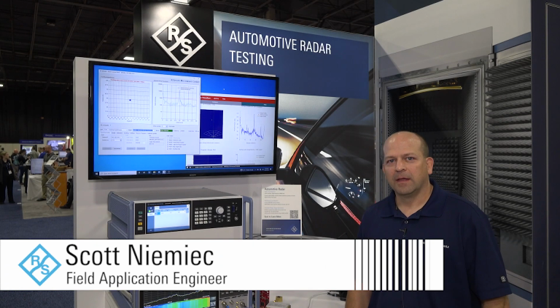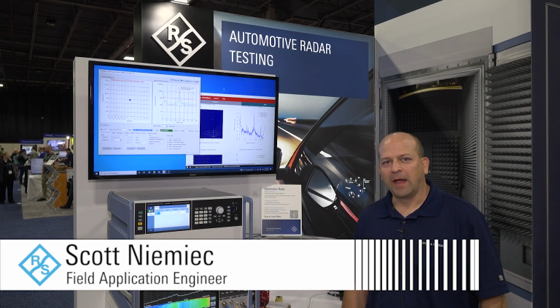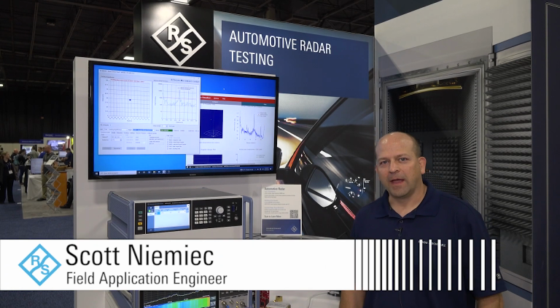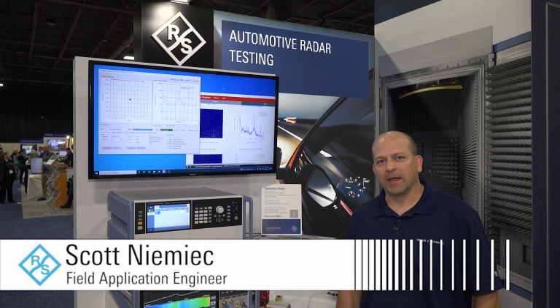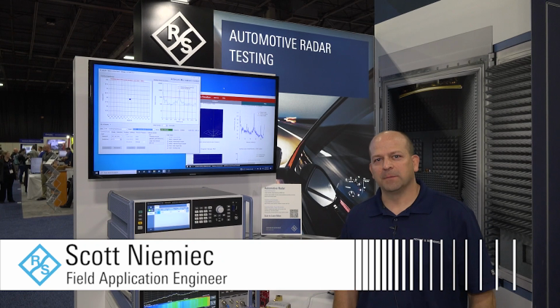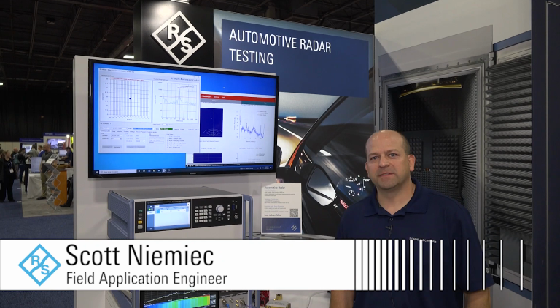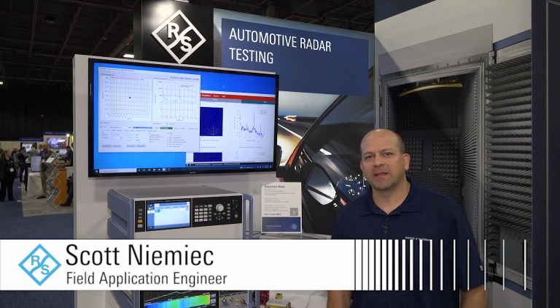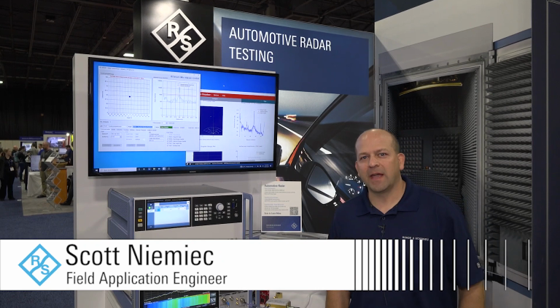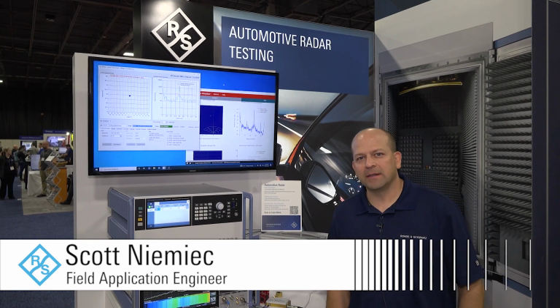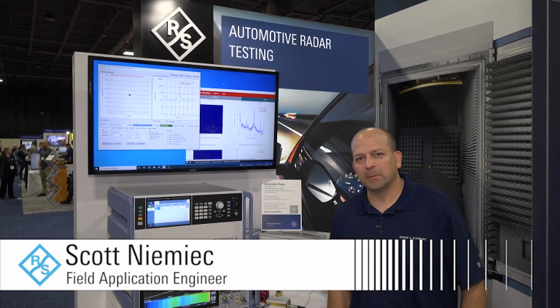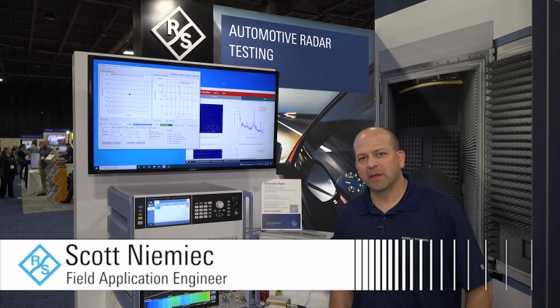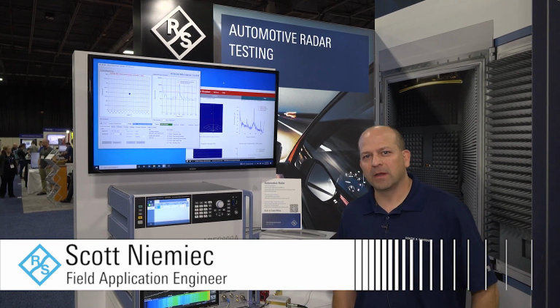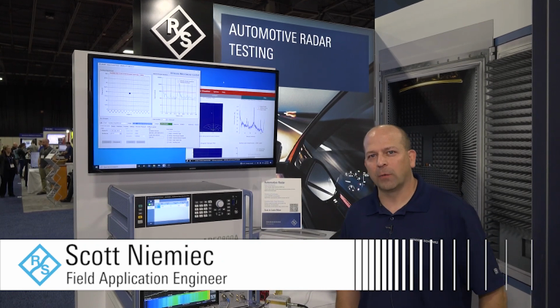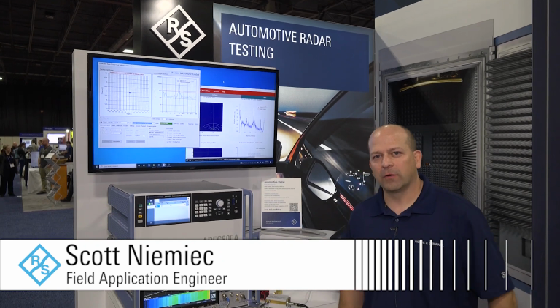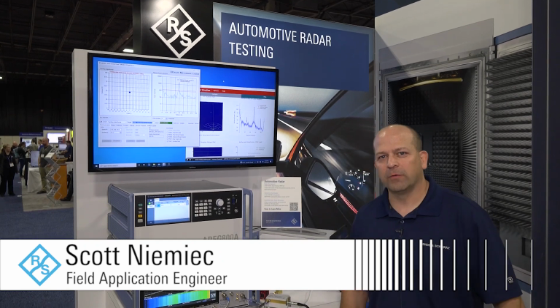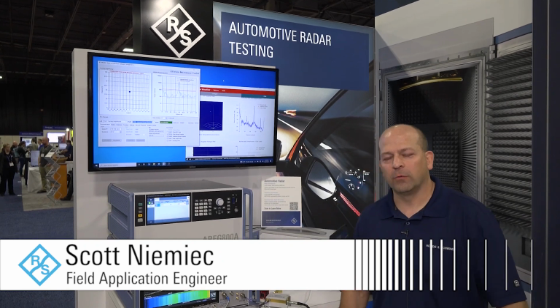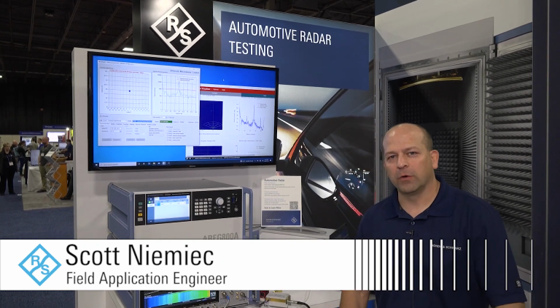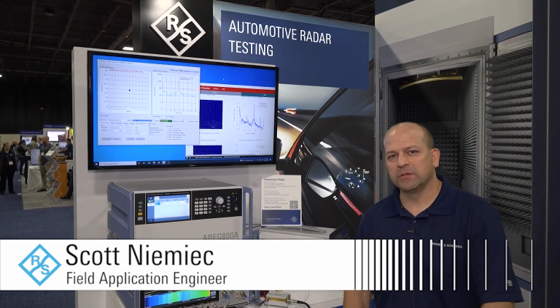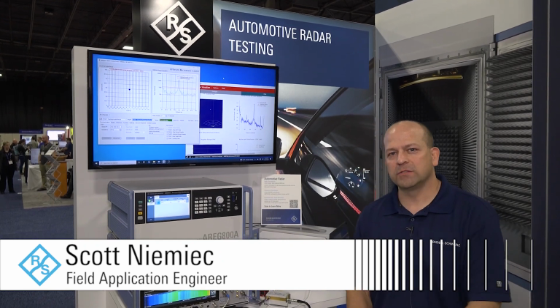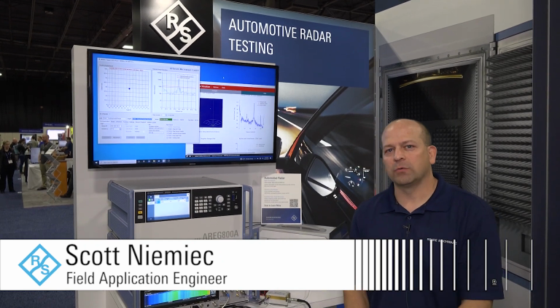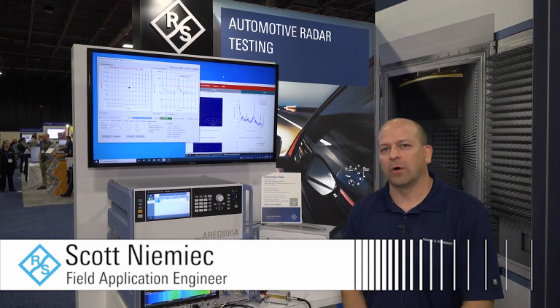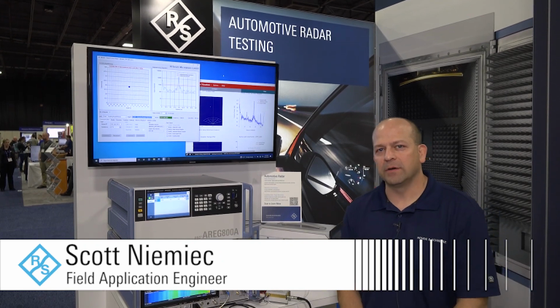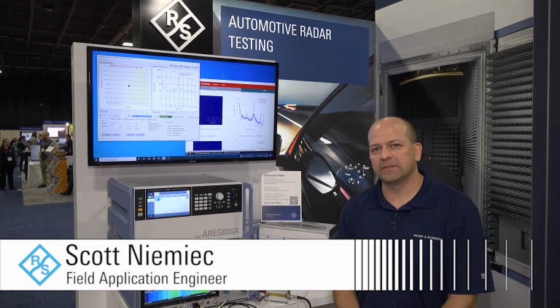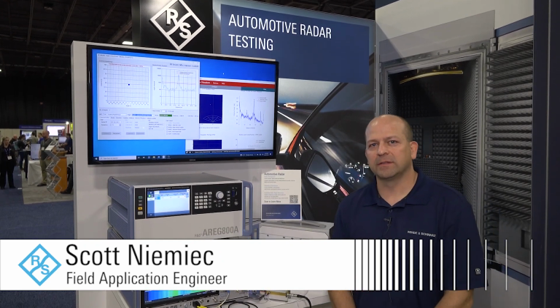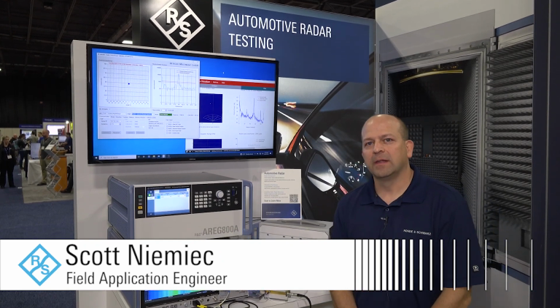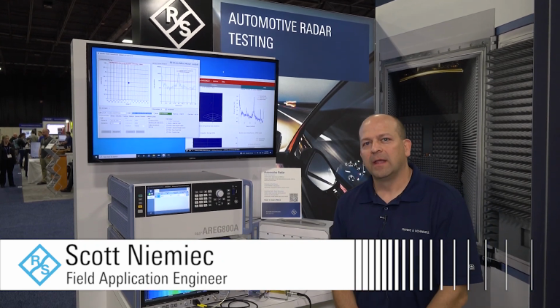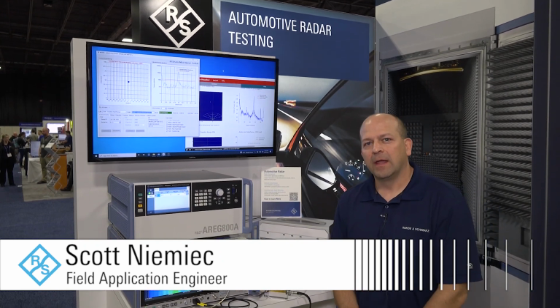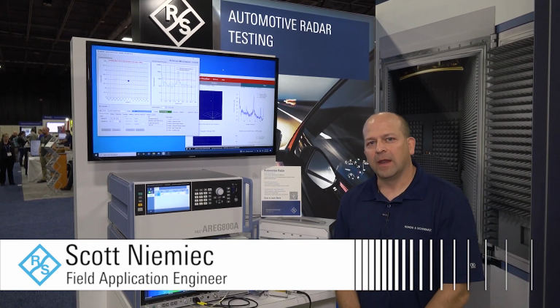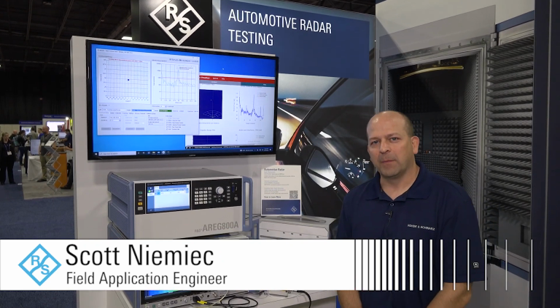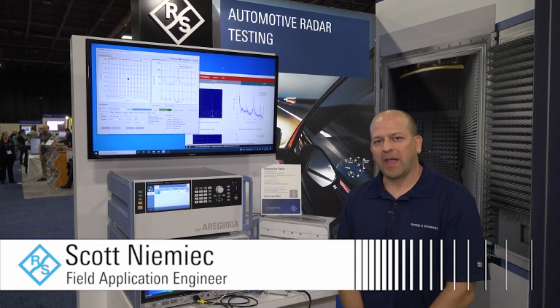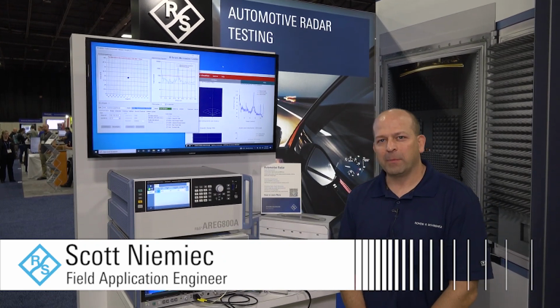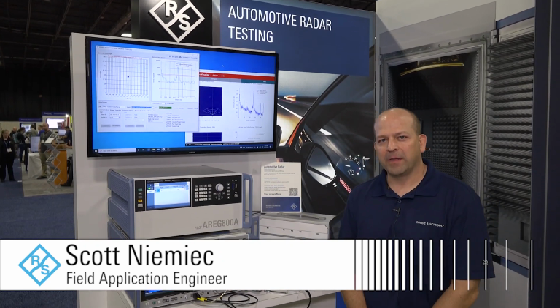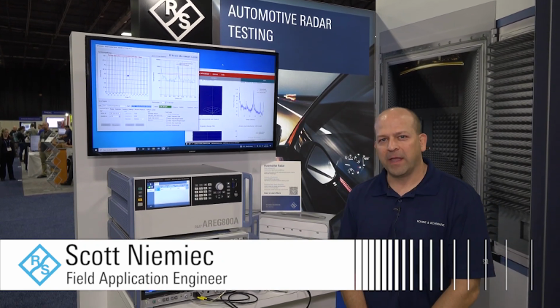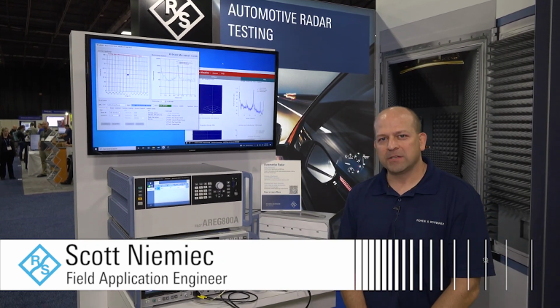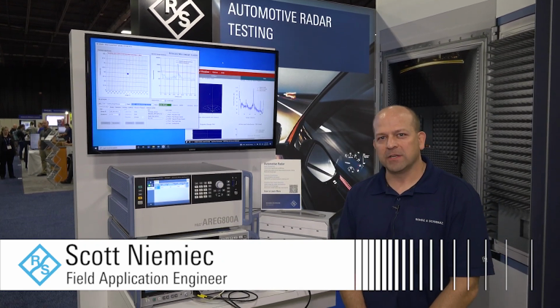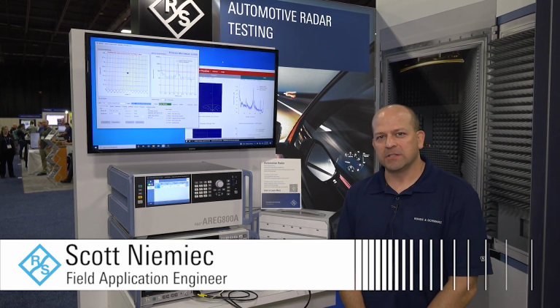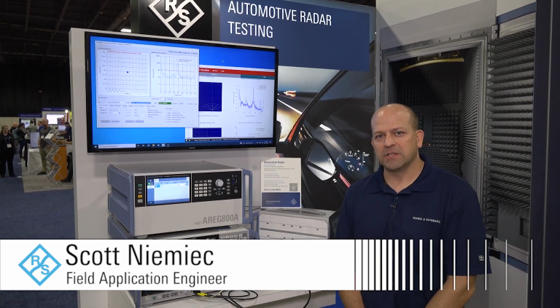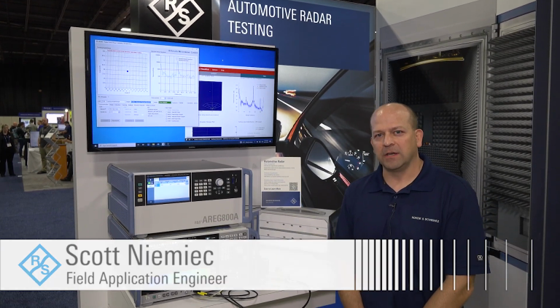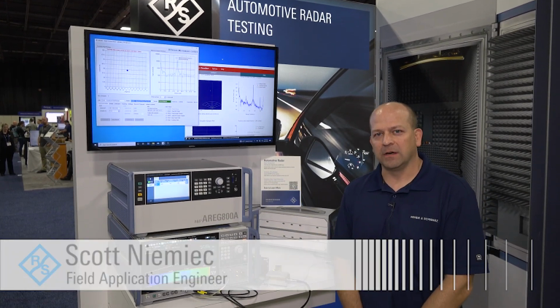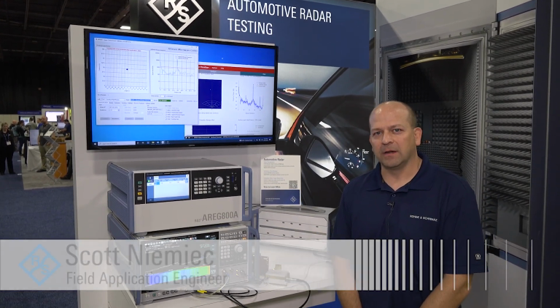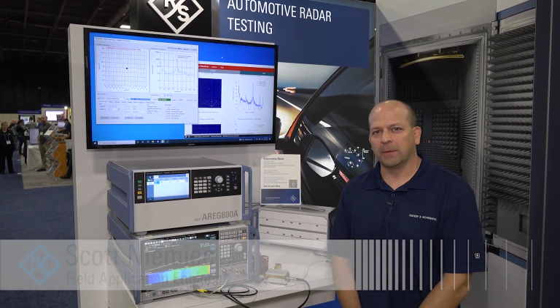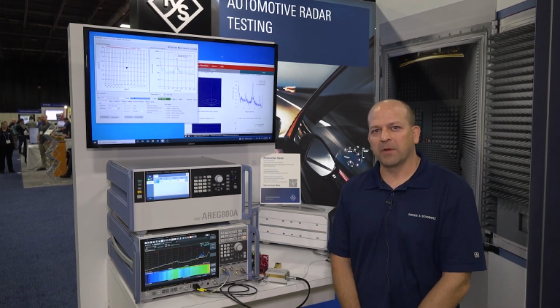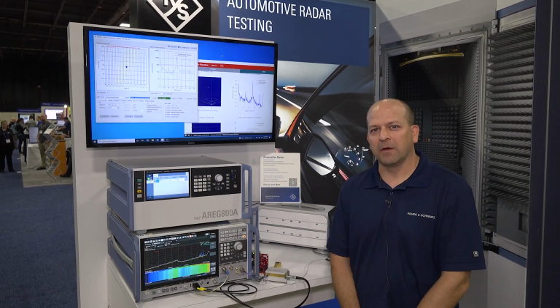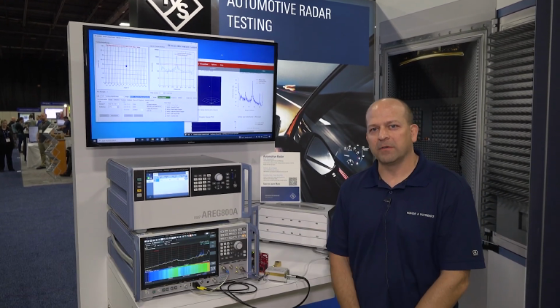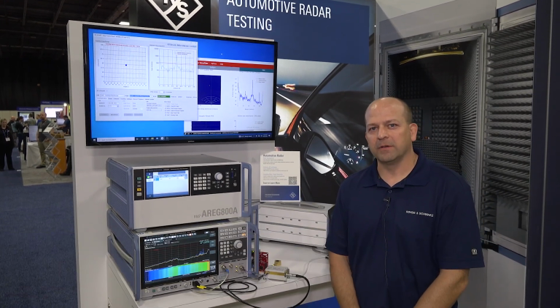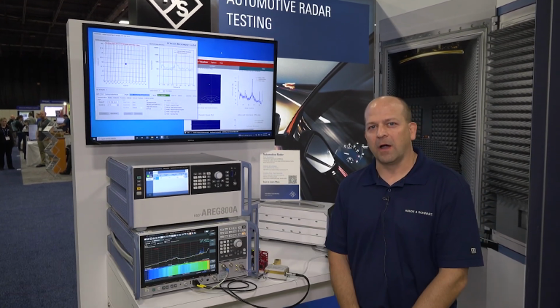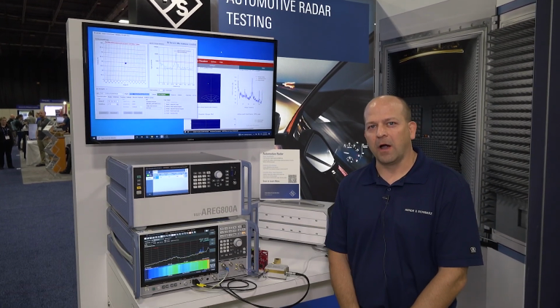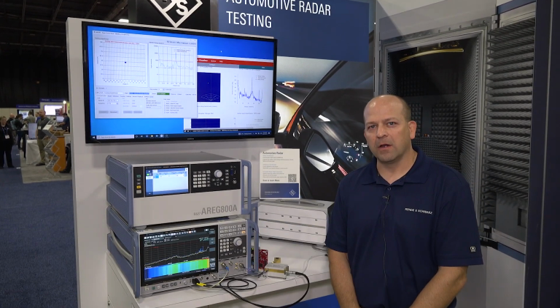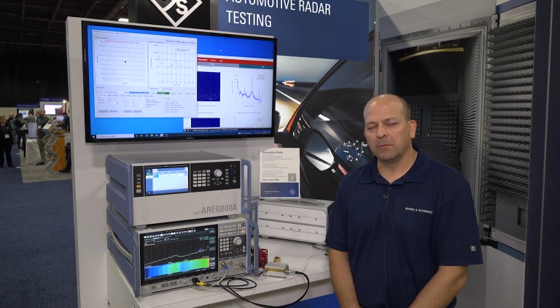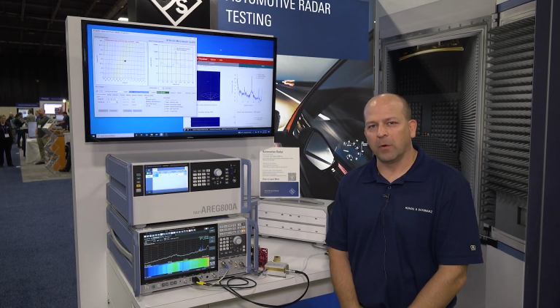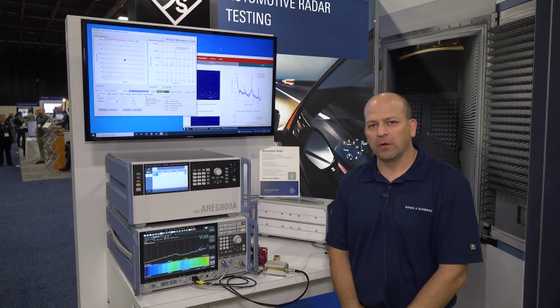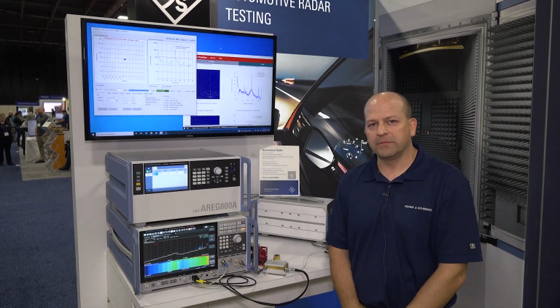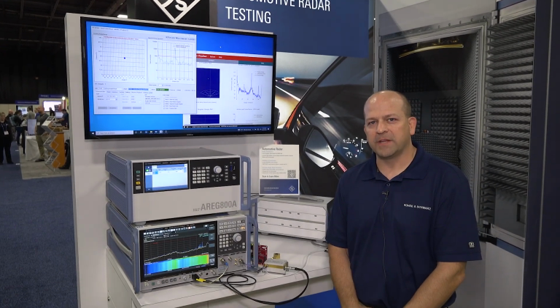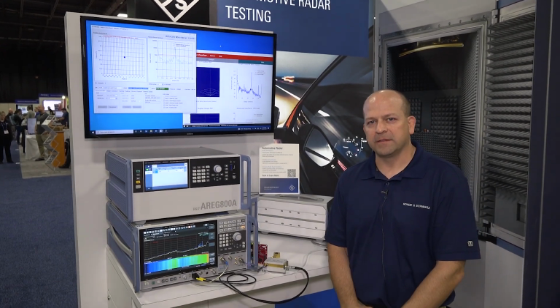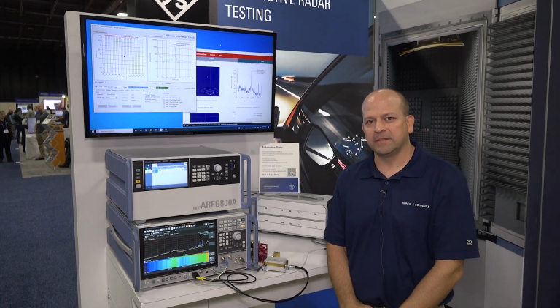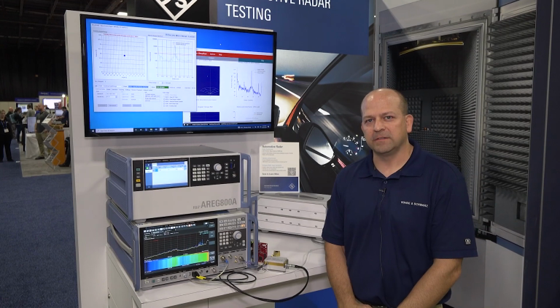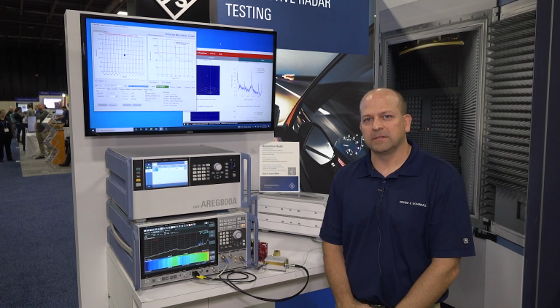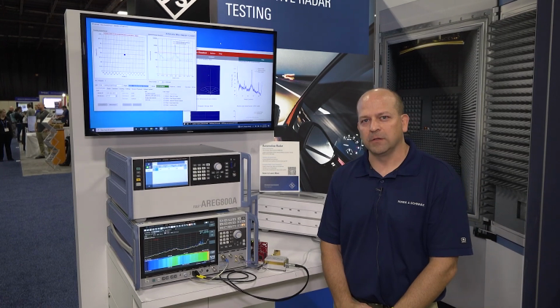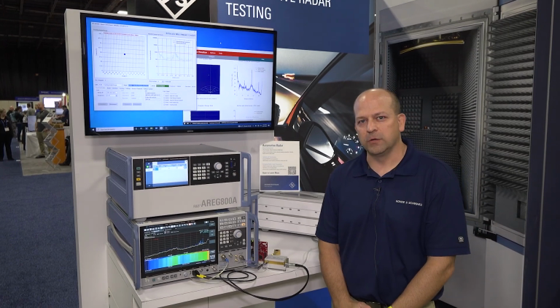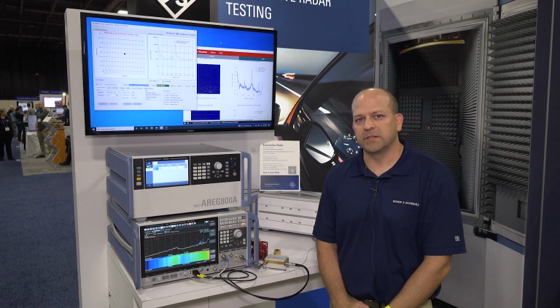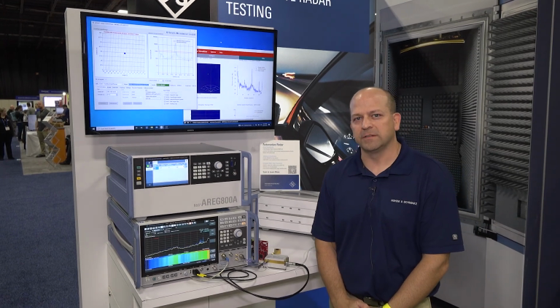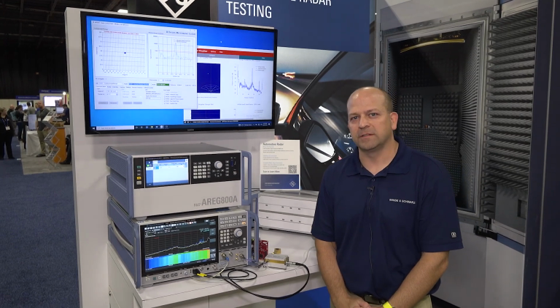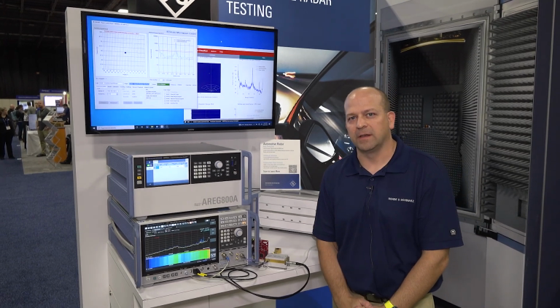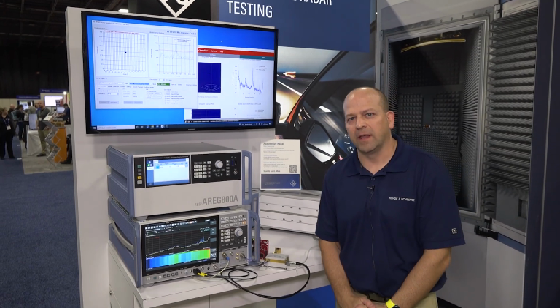Hi, I'm Scott Niemeck, and I work for Rohde & Schwarz as an application engineer. I'm covering the automotive testing solutions today.